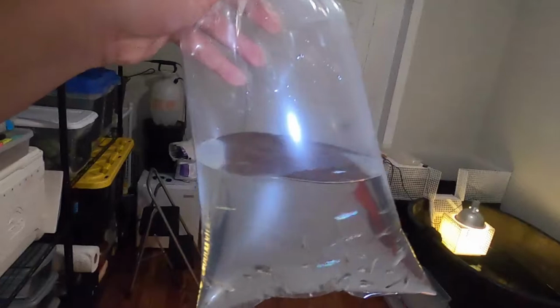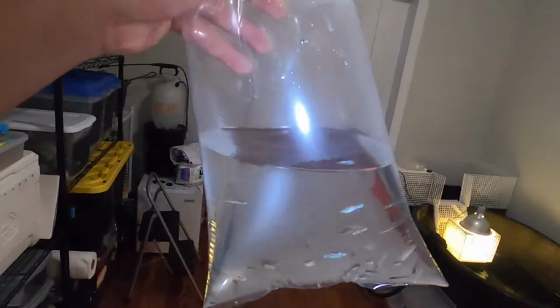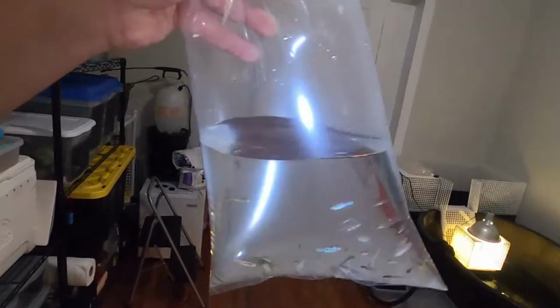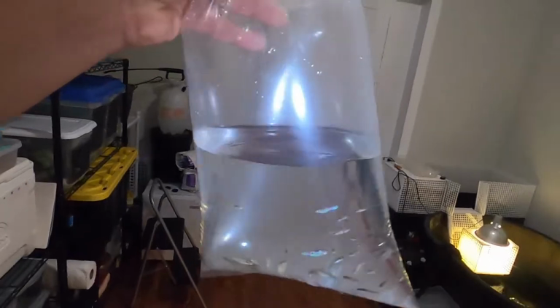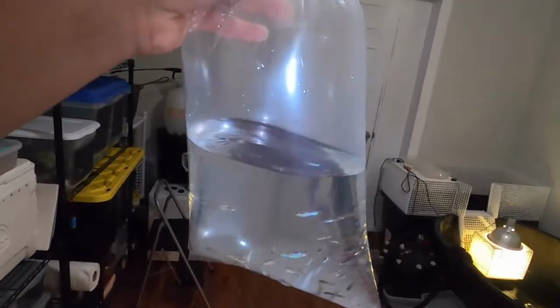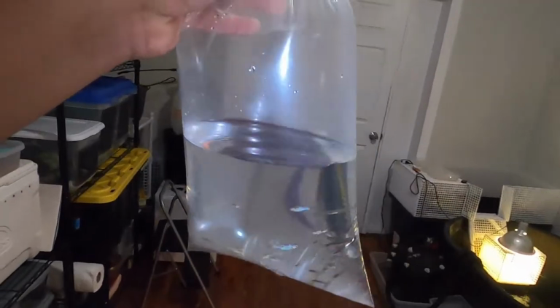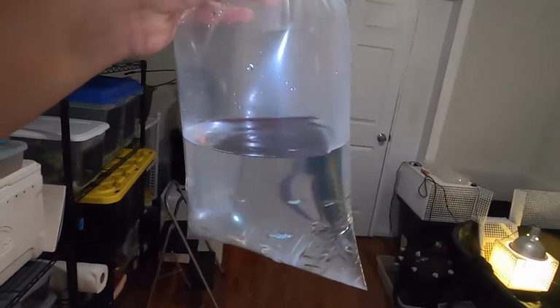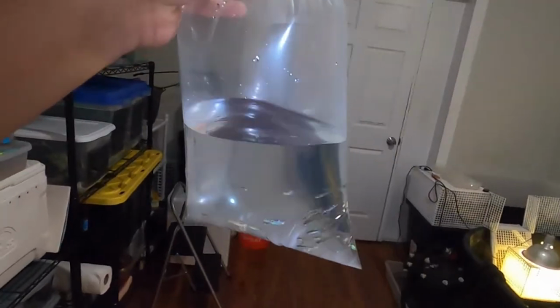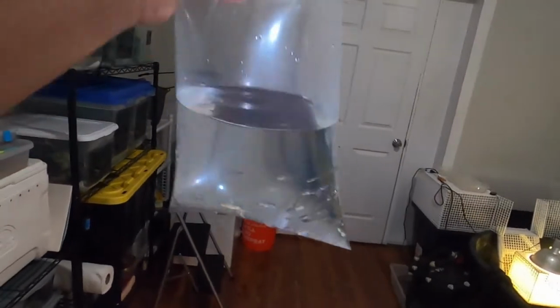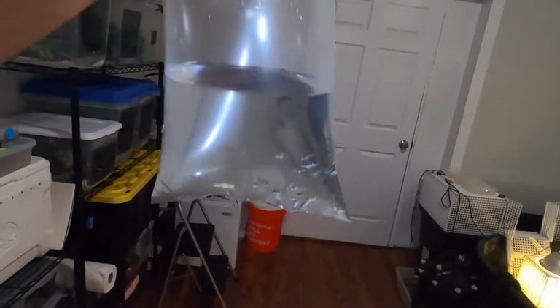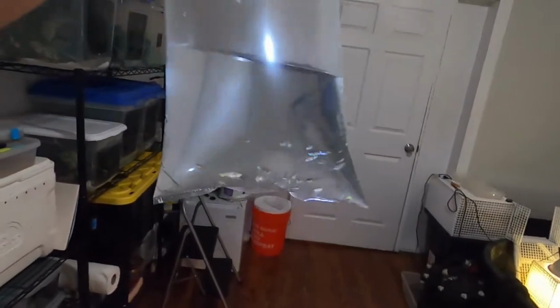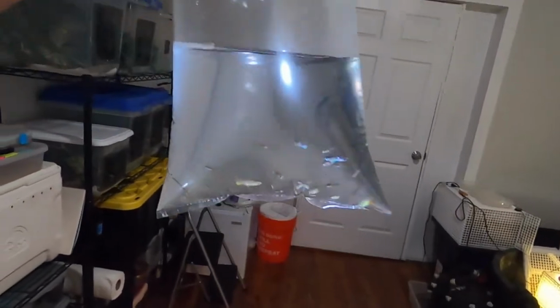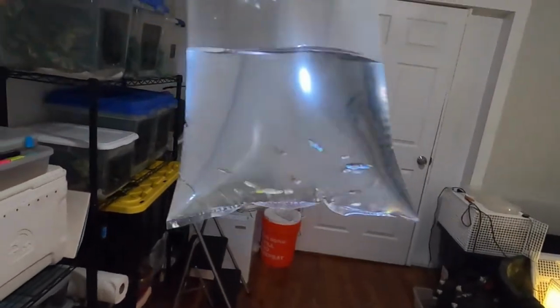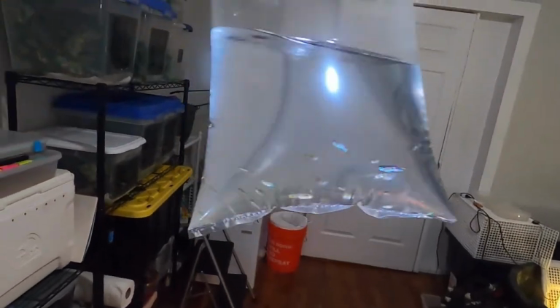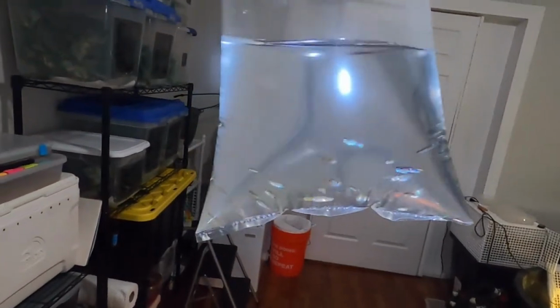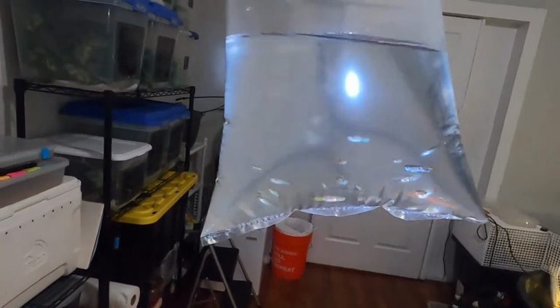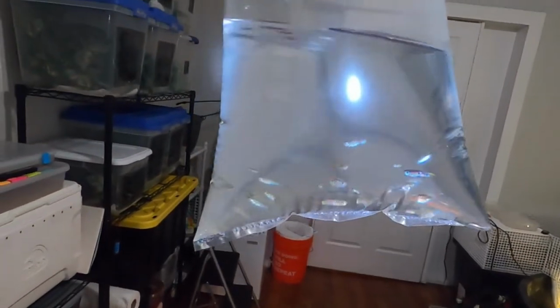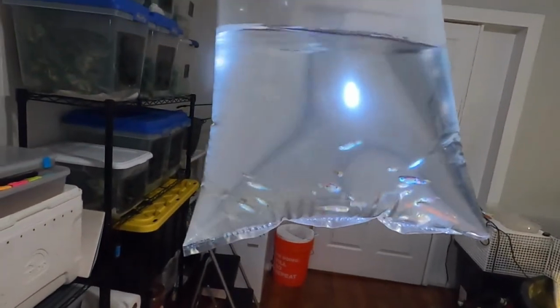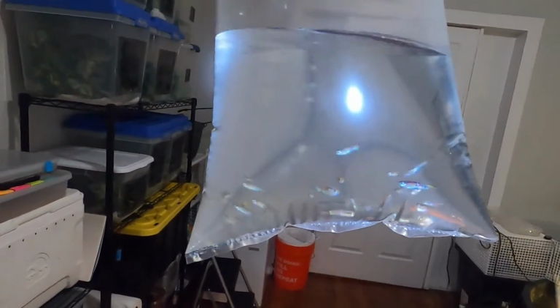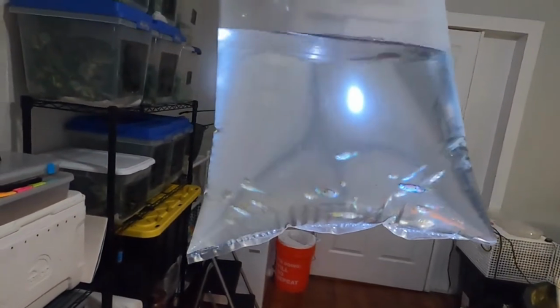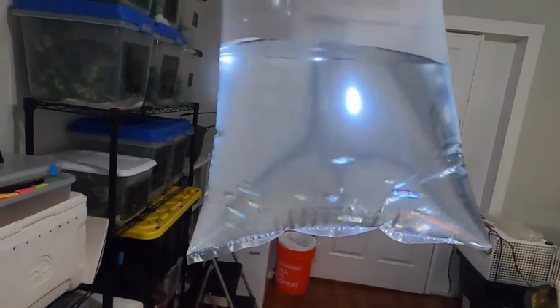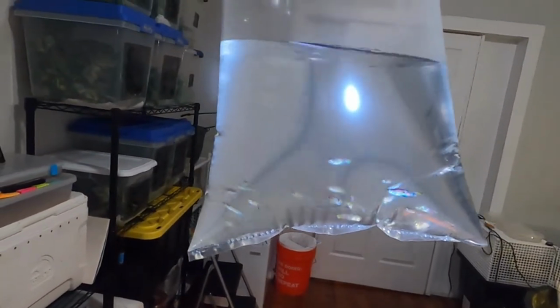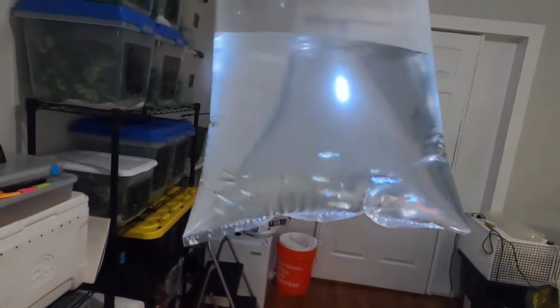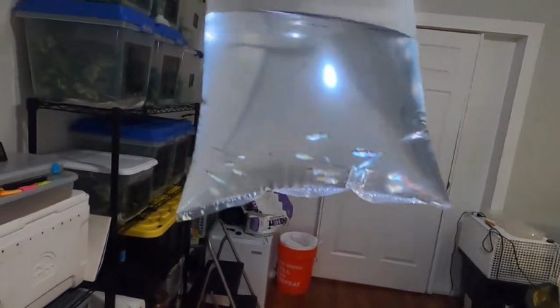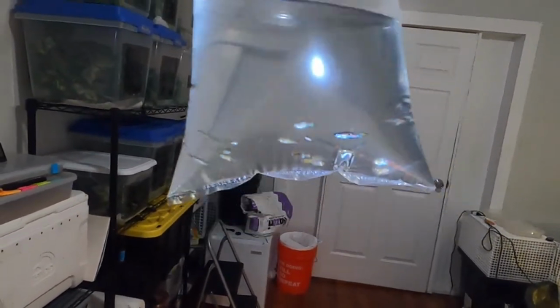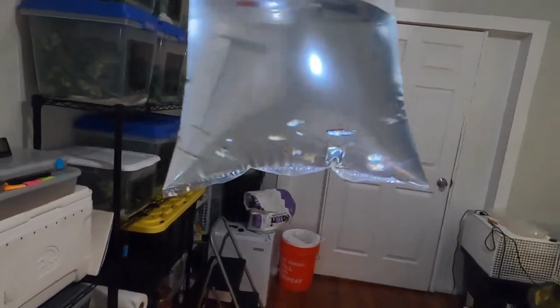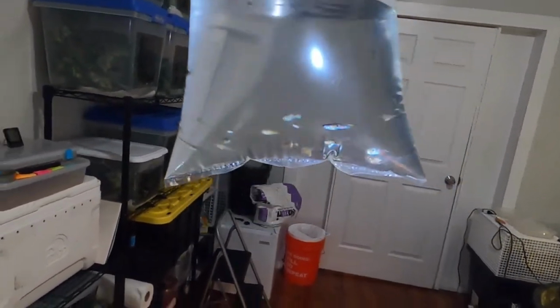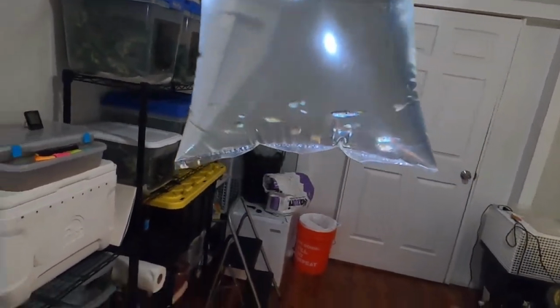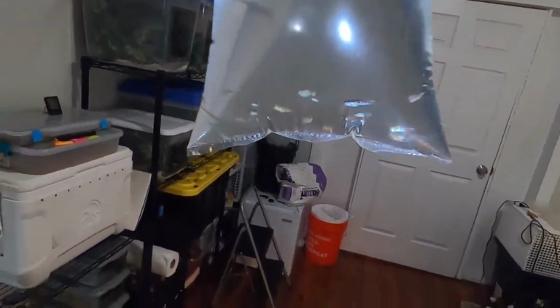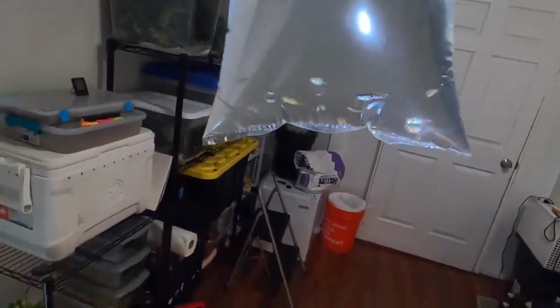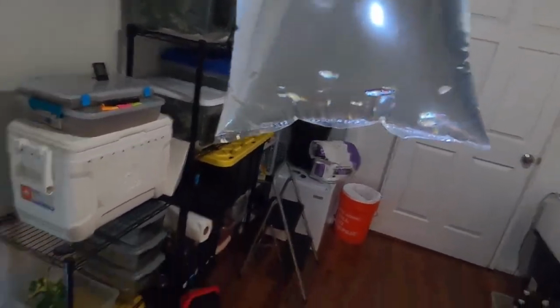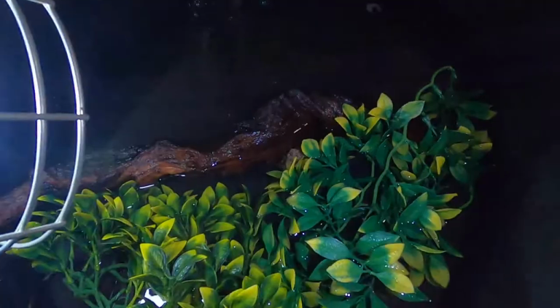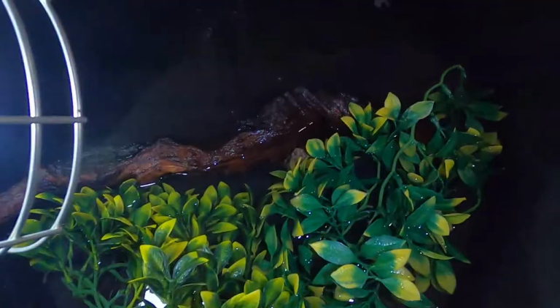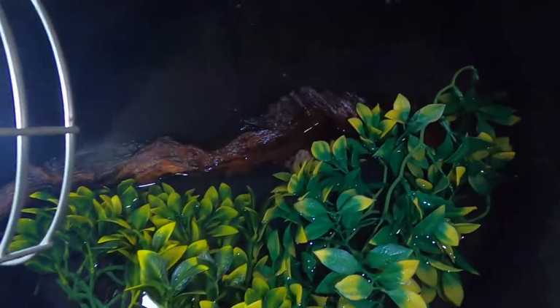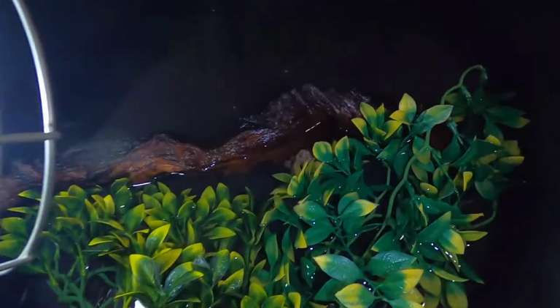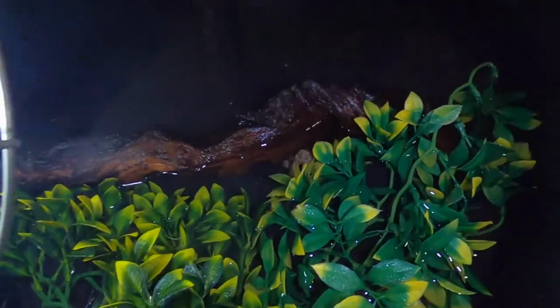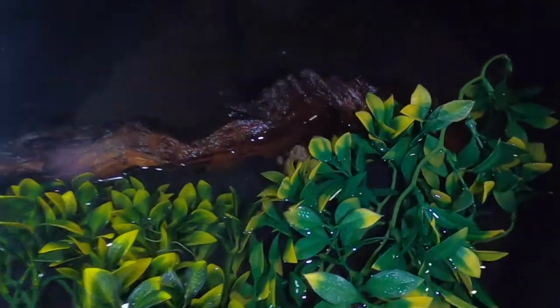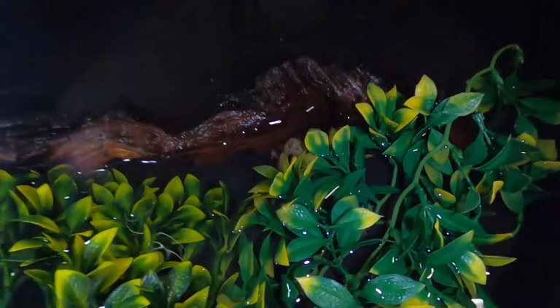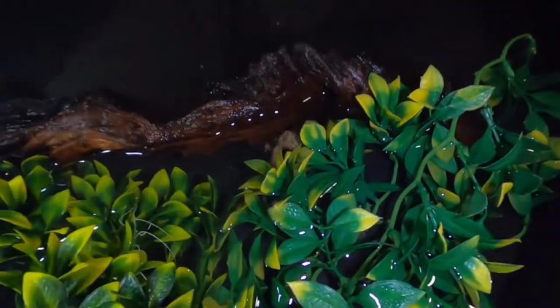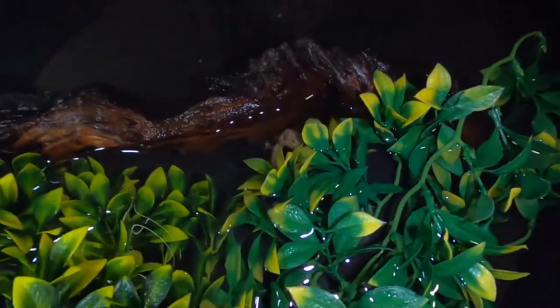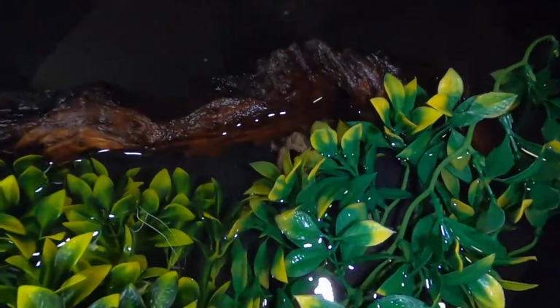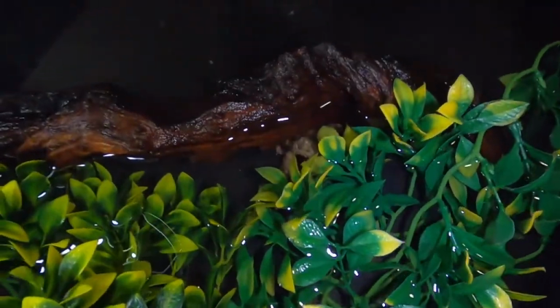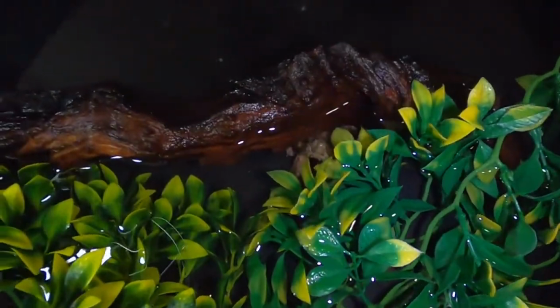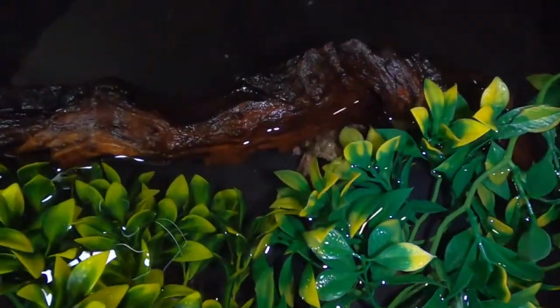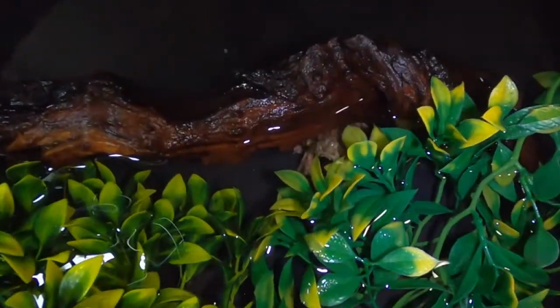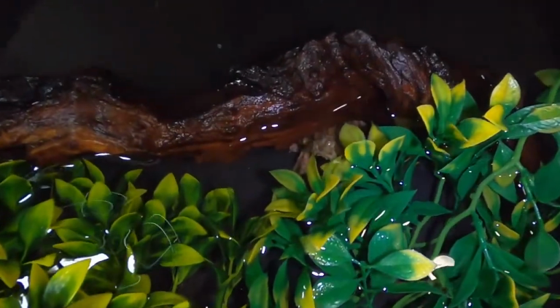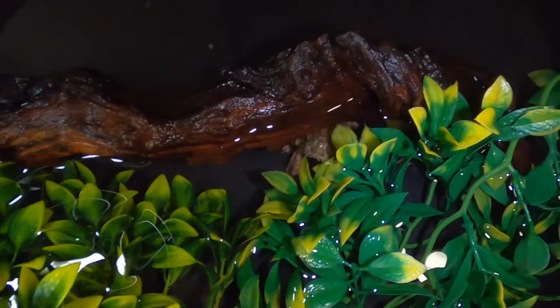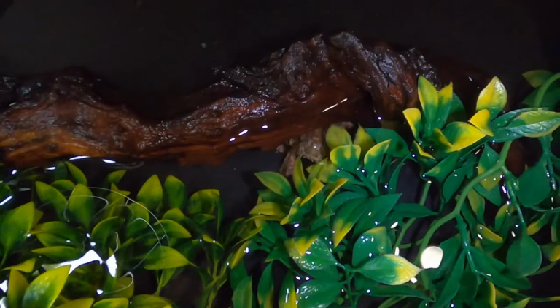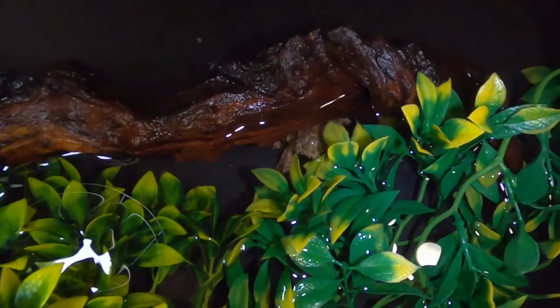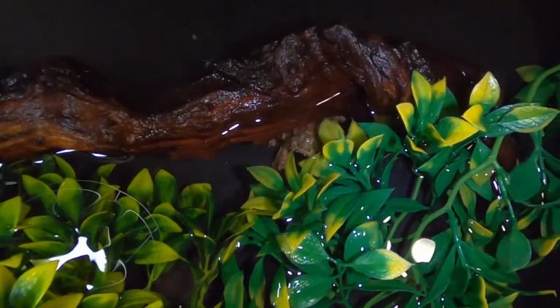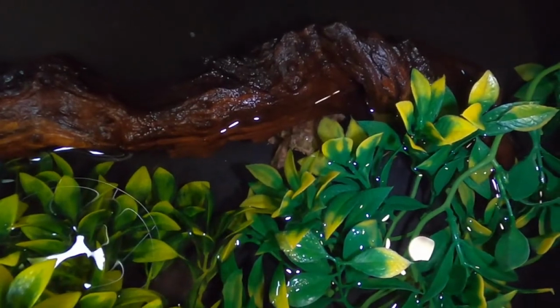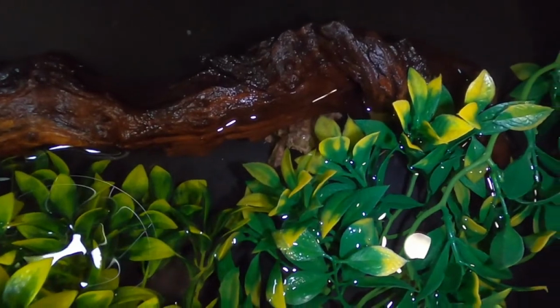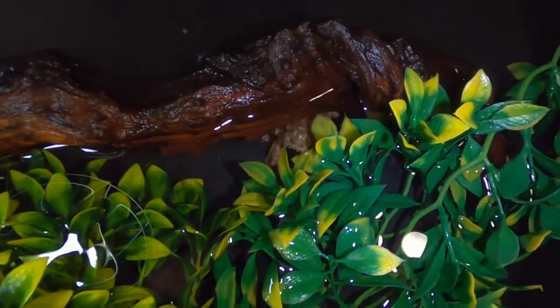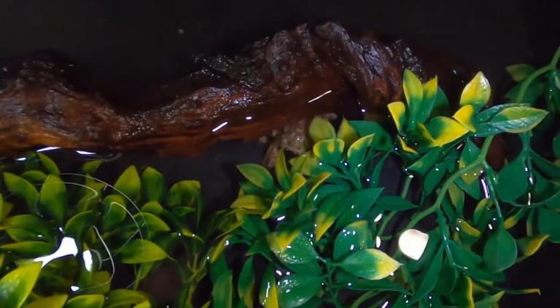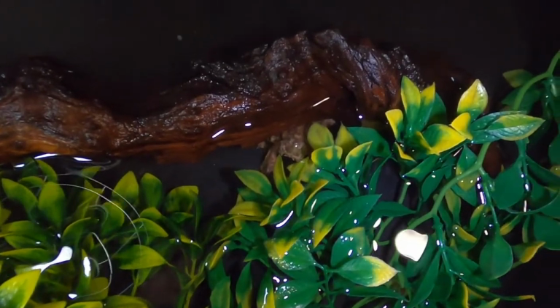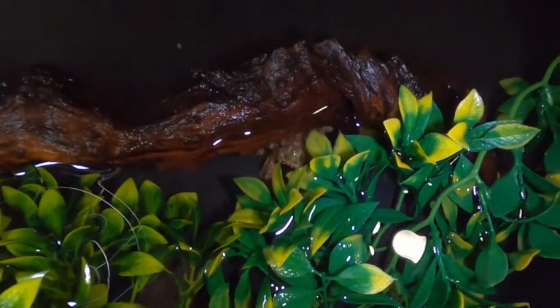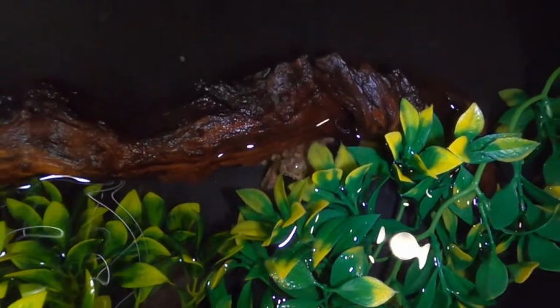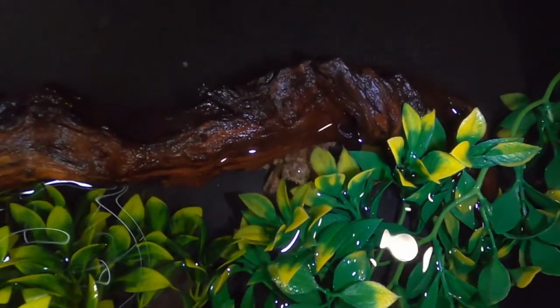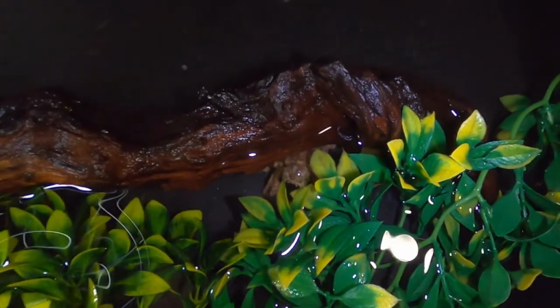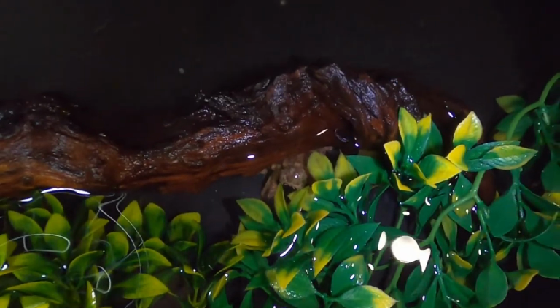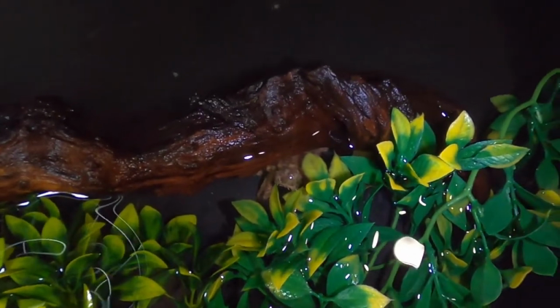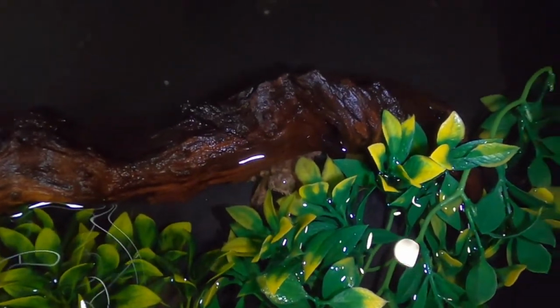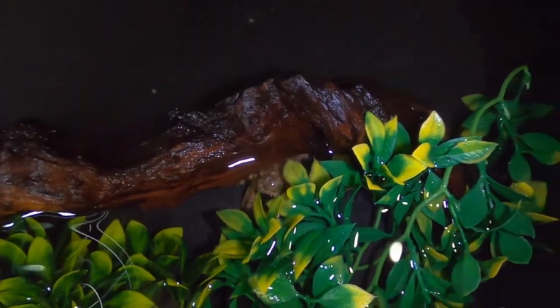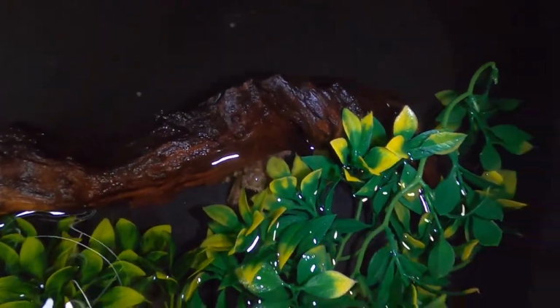We went and picked up 25 little feeder guppies. Look who came up to say hi — he went and poked his head up.